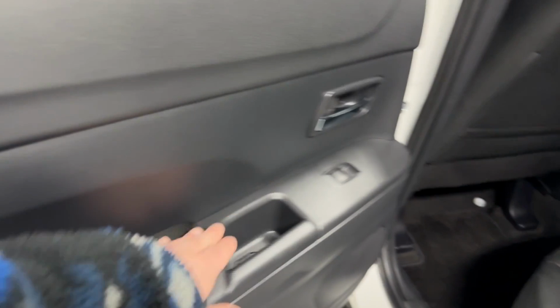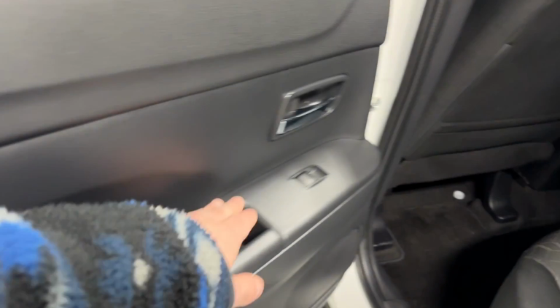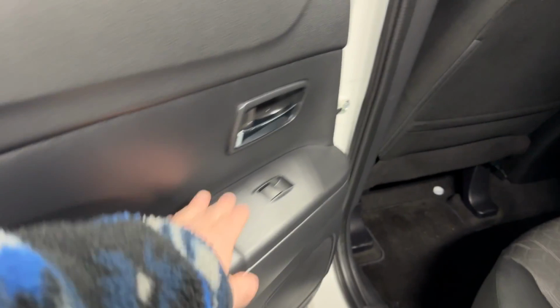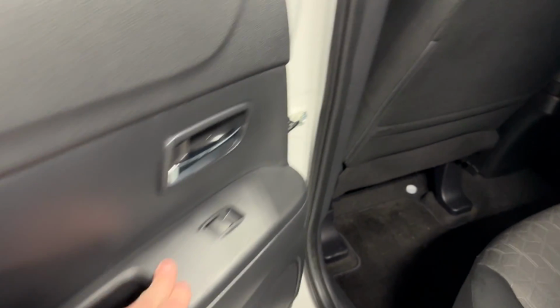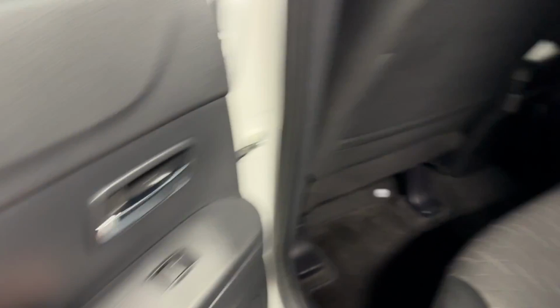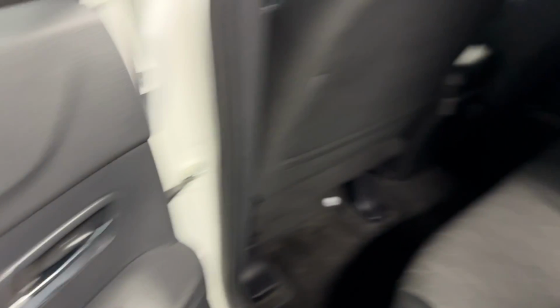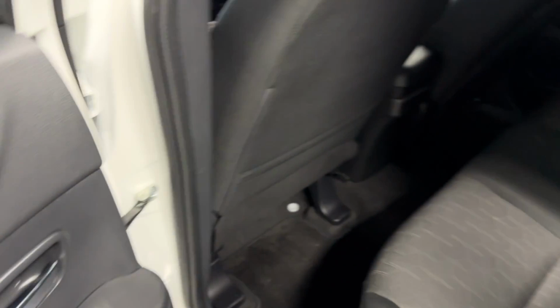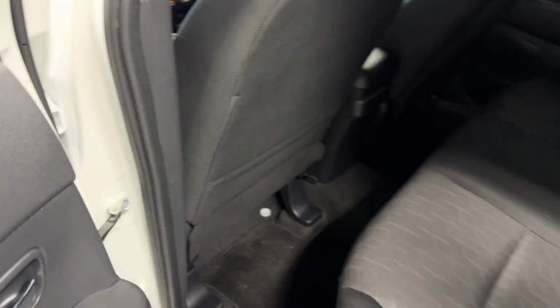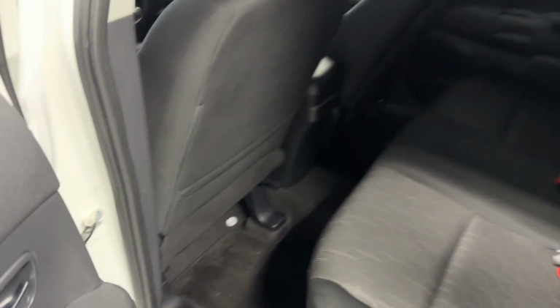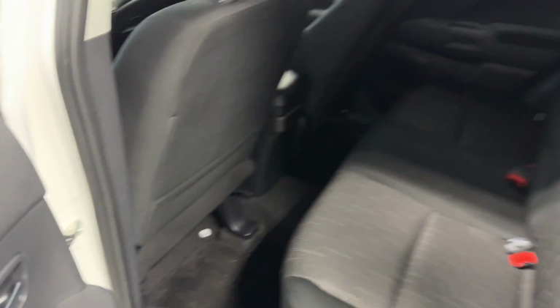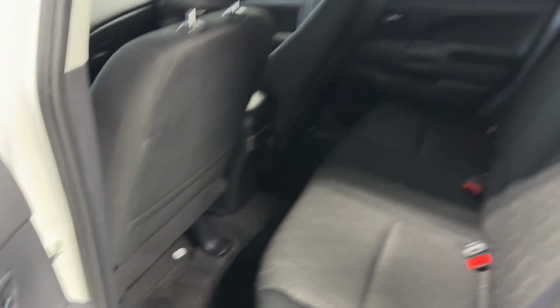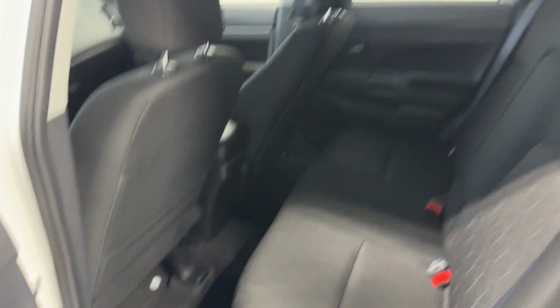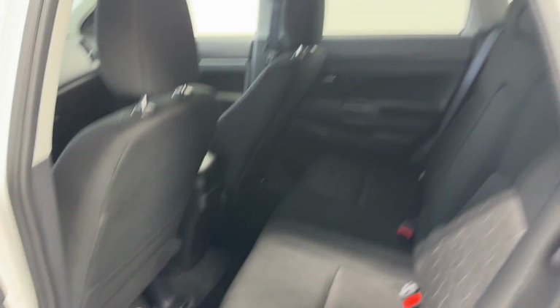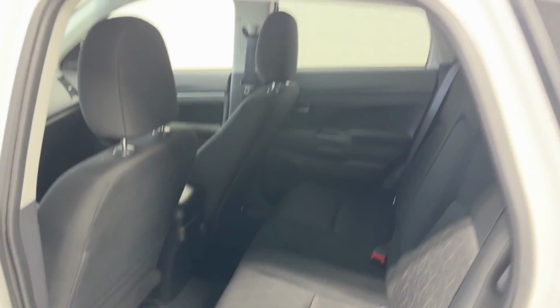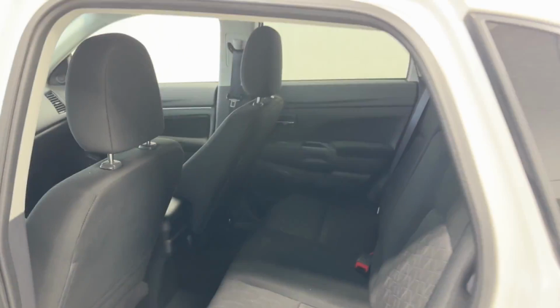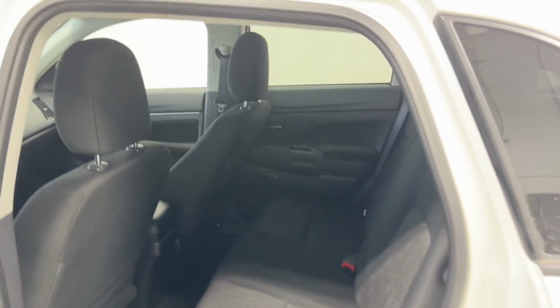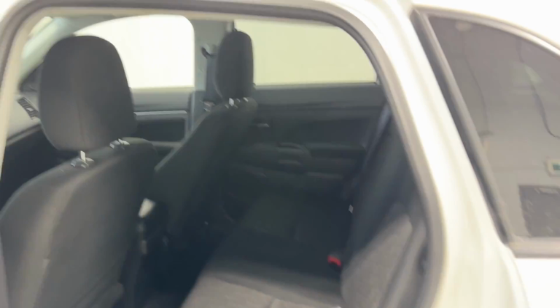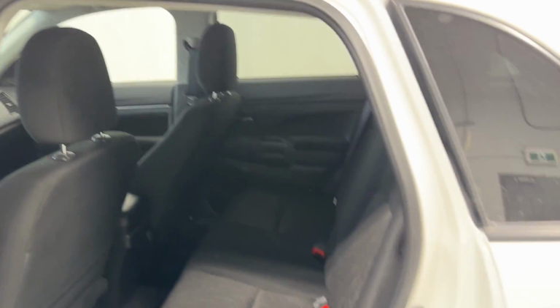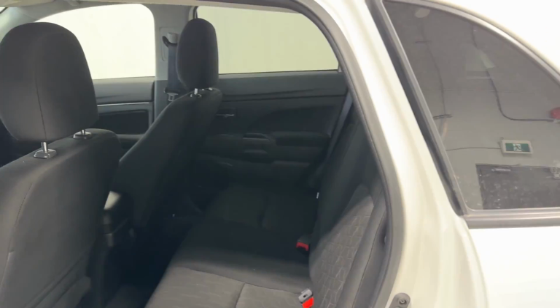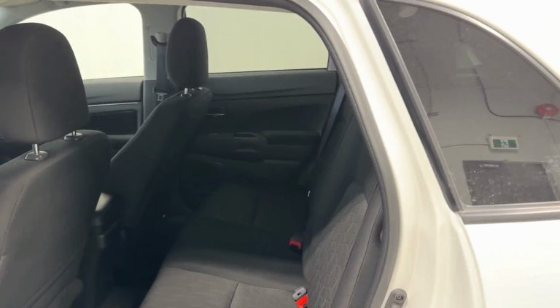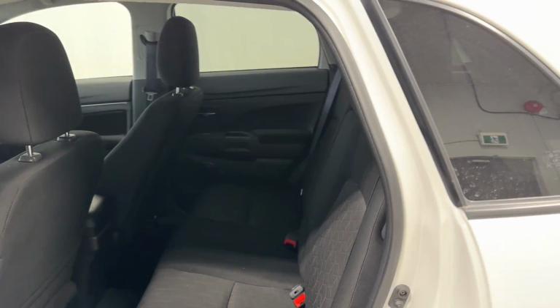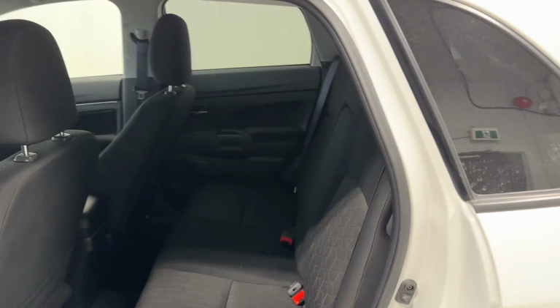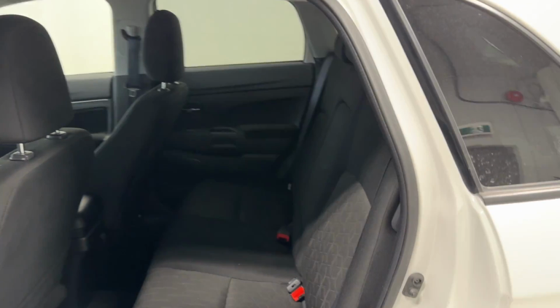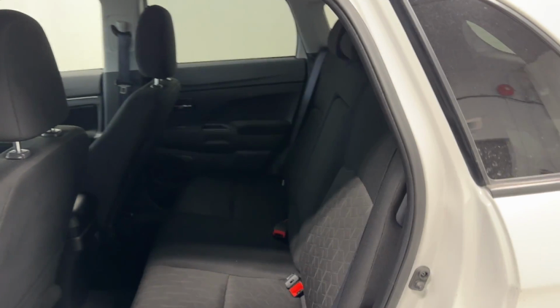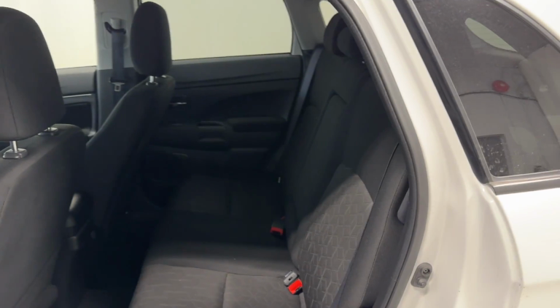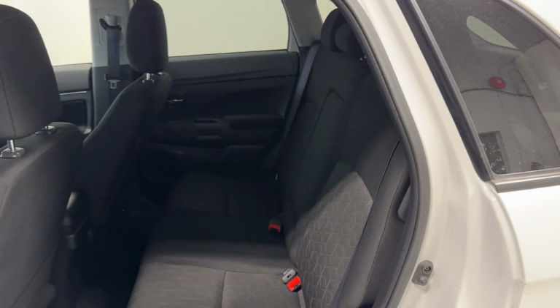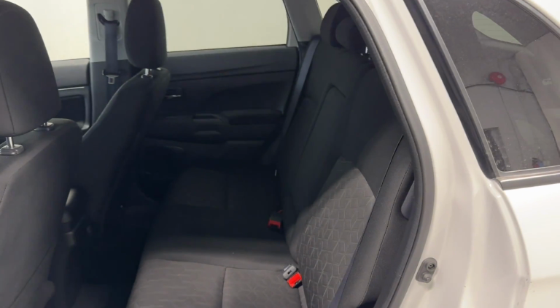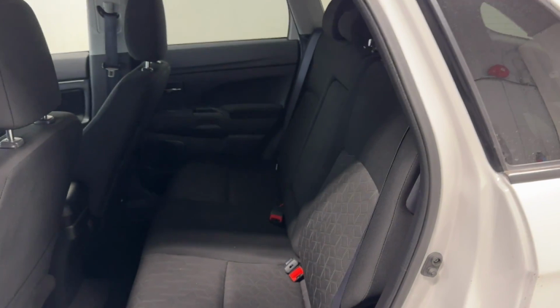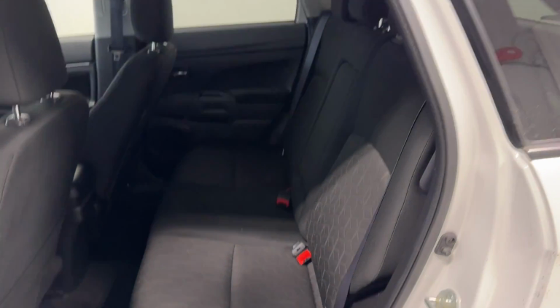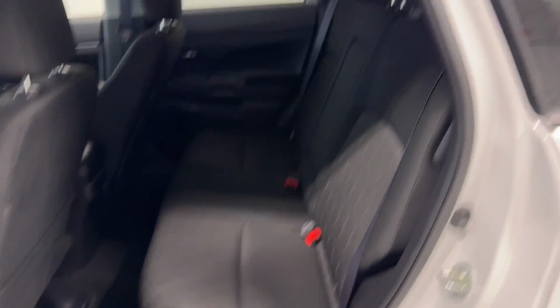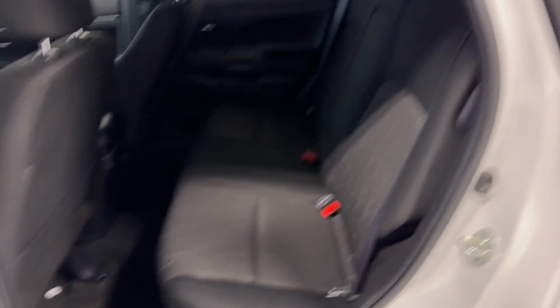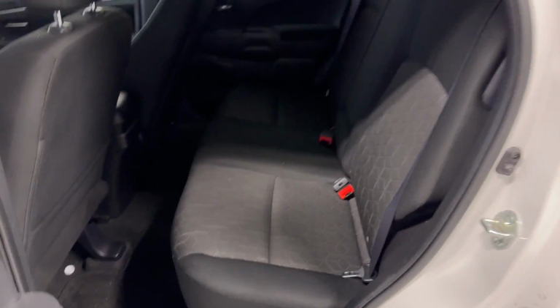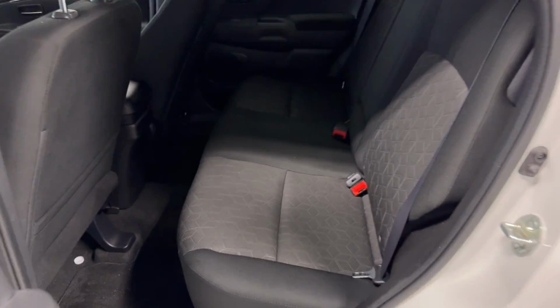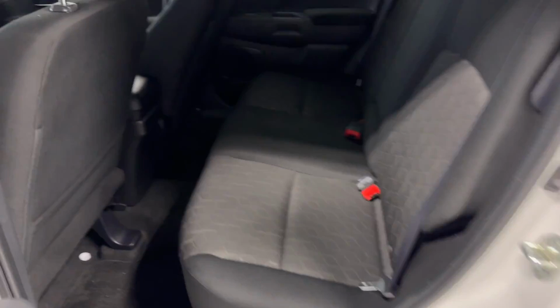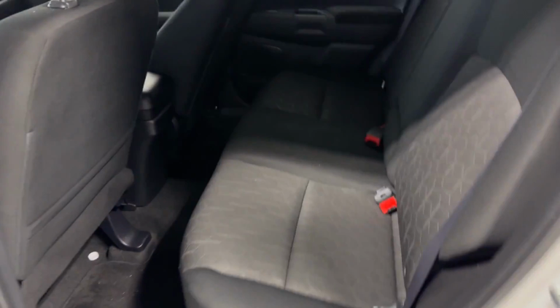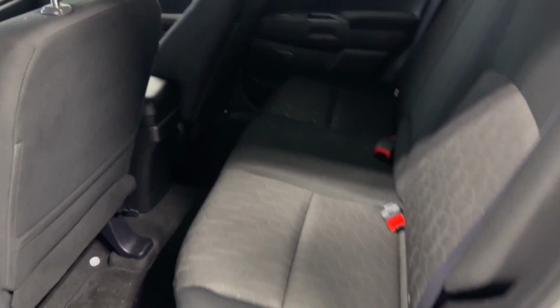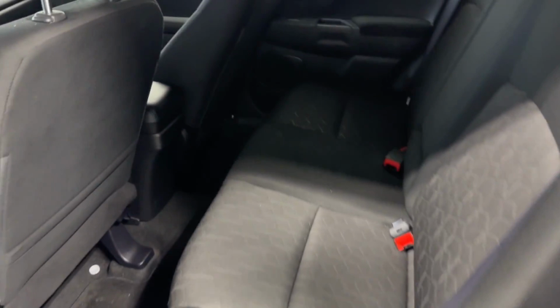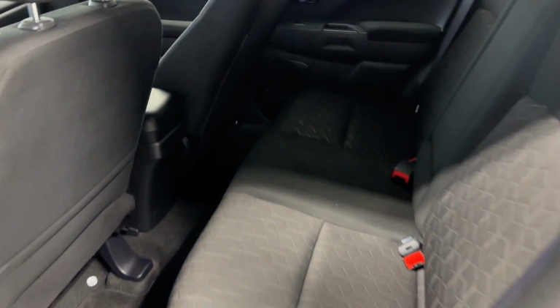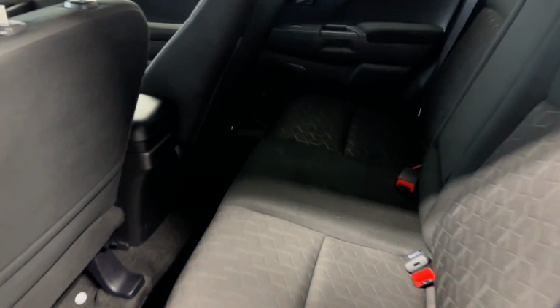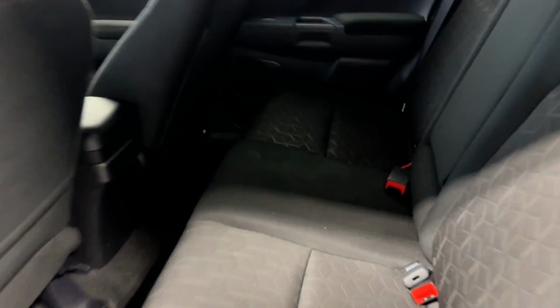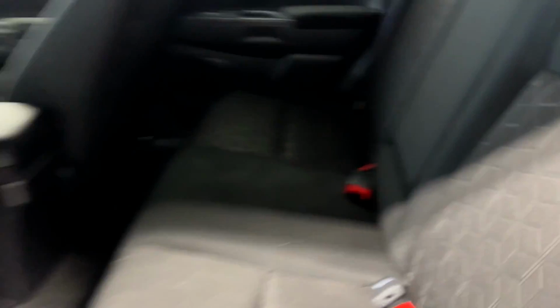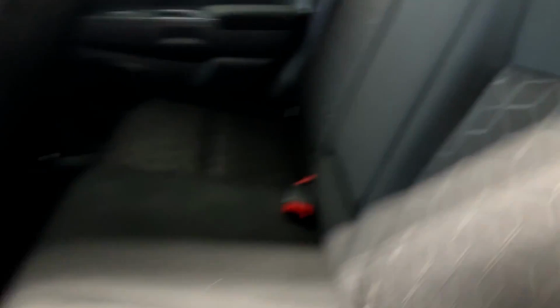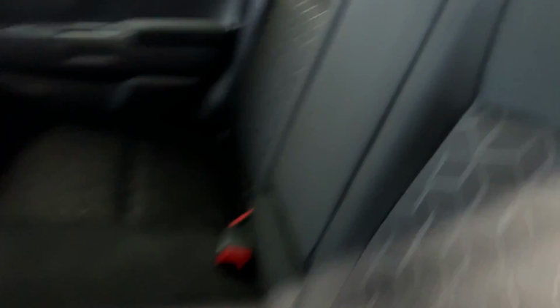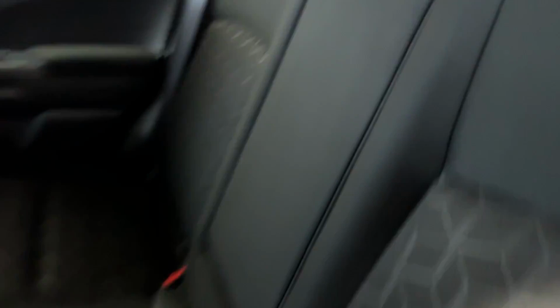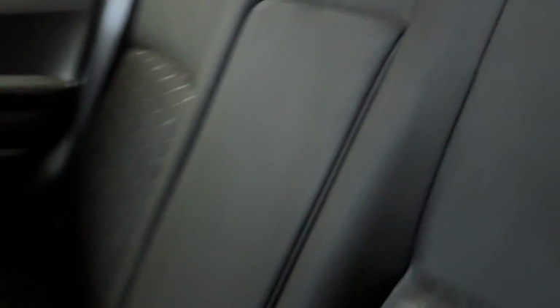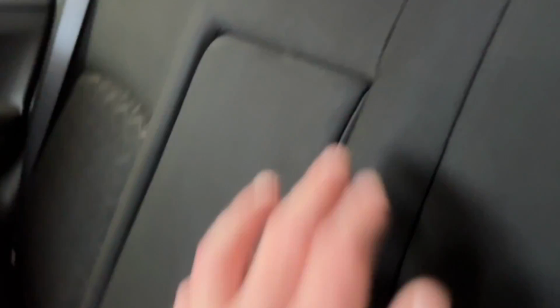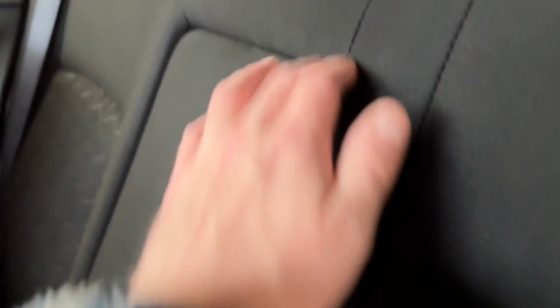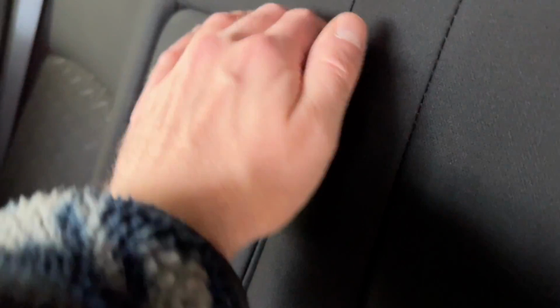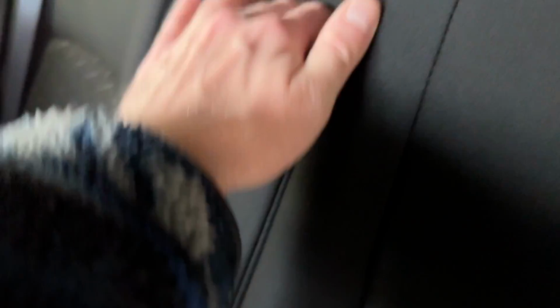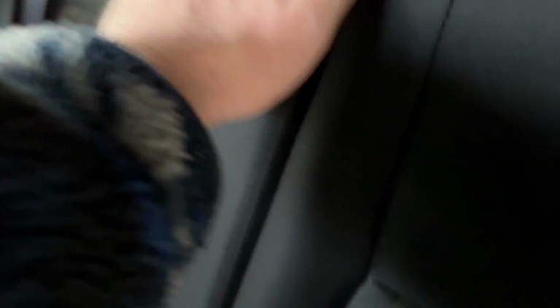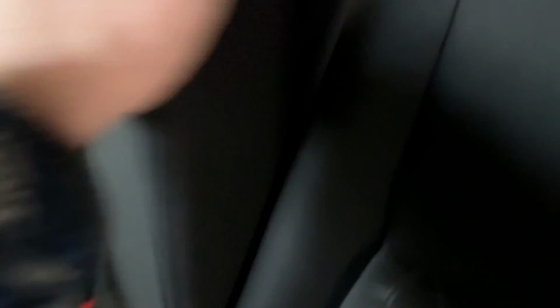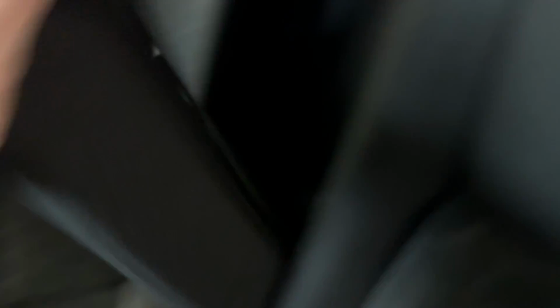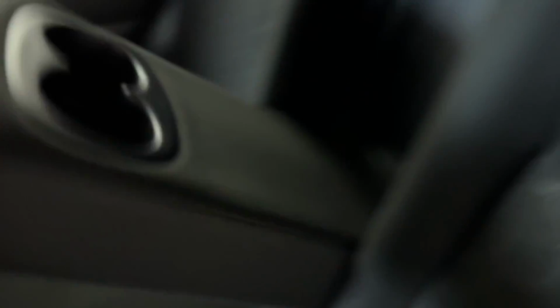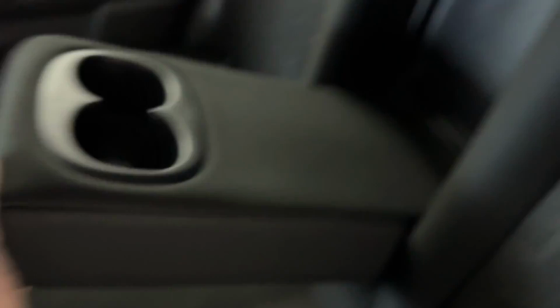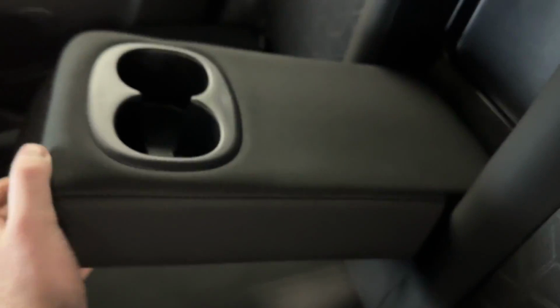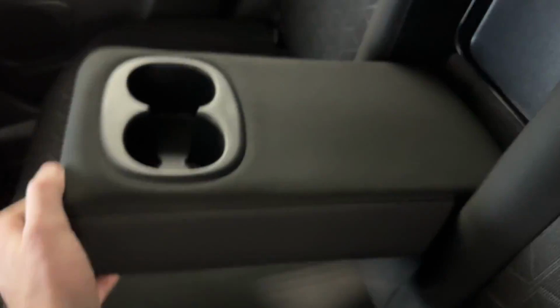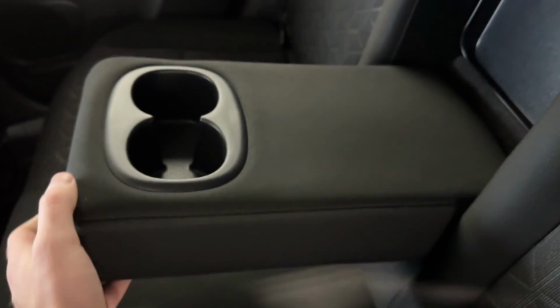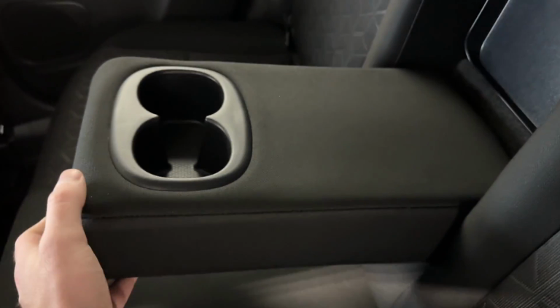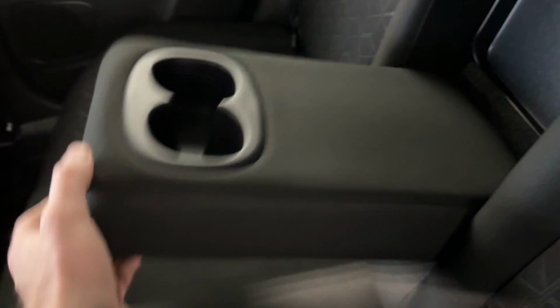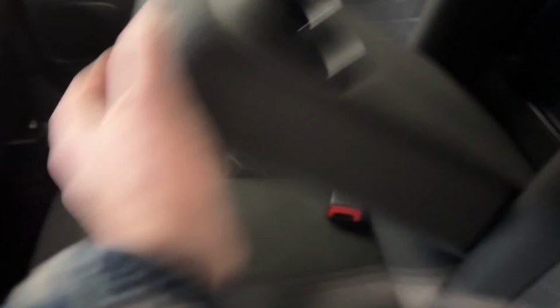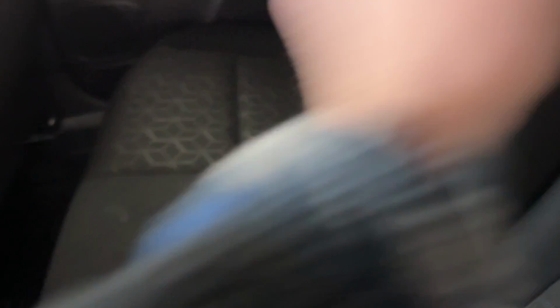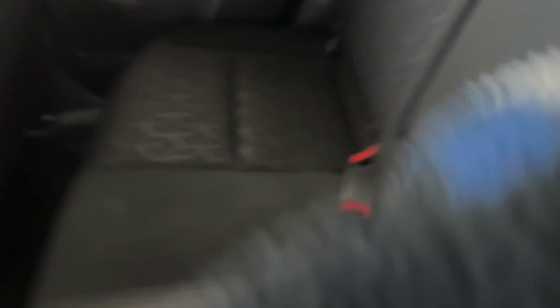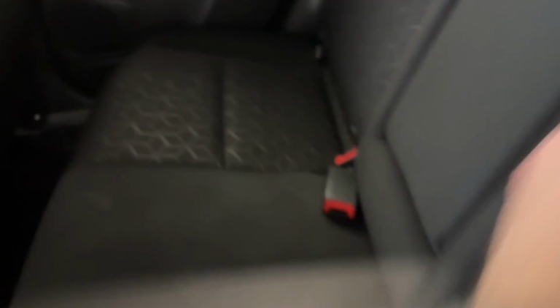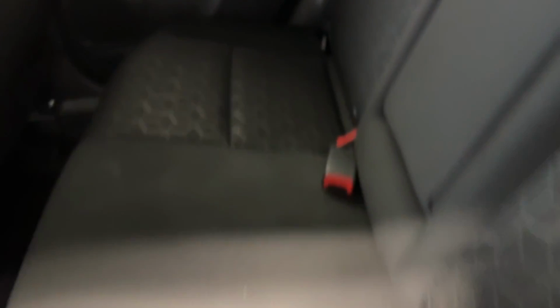So we're at the back — armrest, spare tire, window. Back up front: hold this down and you have two couplers under the armrest.